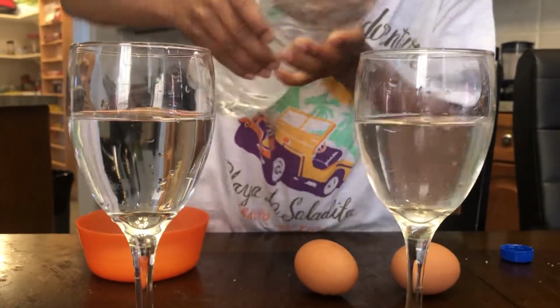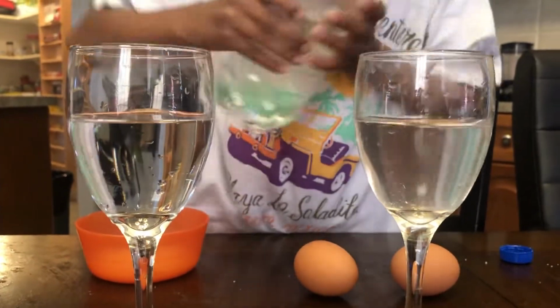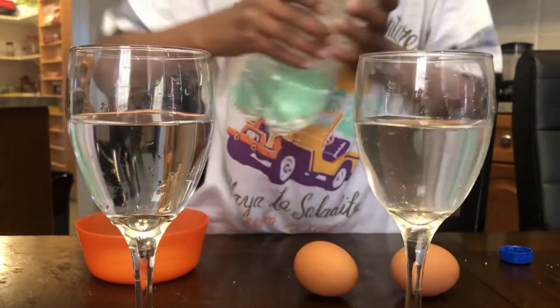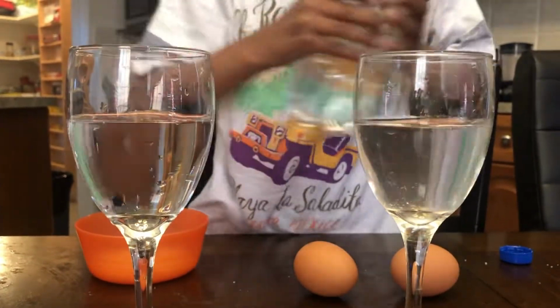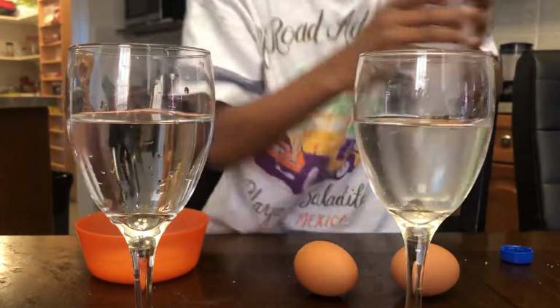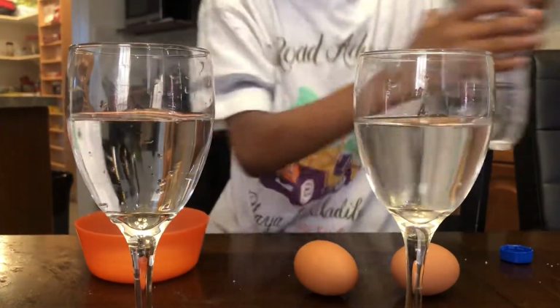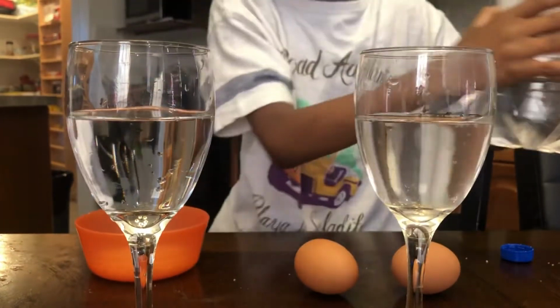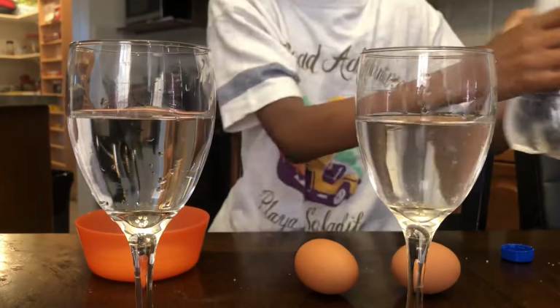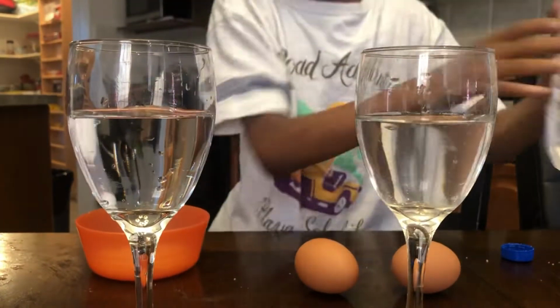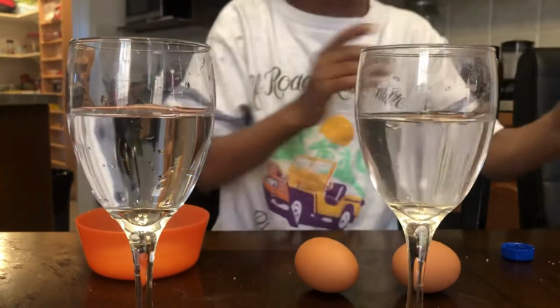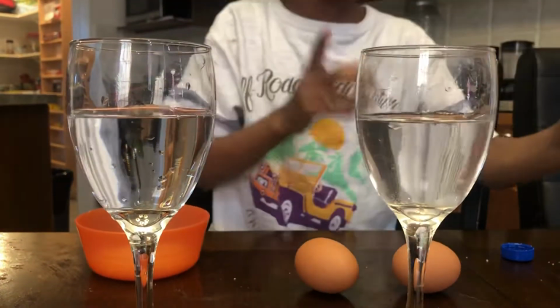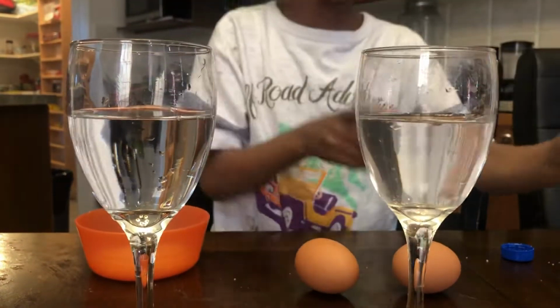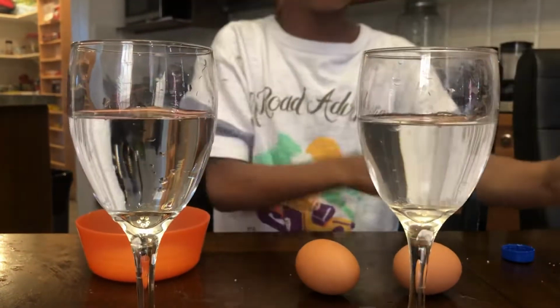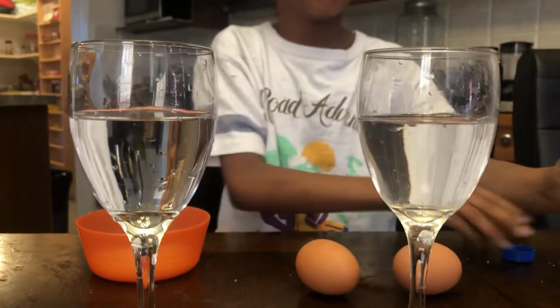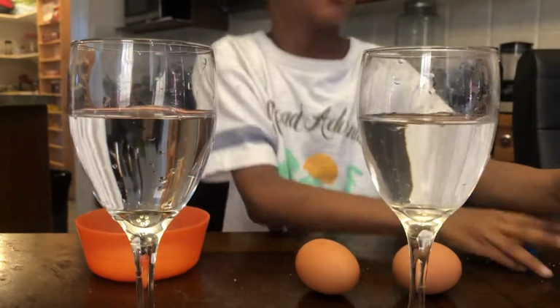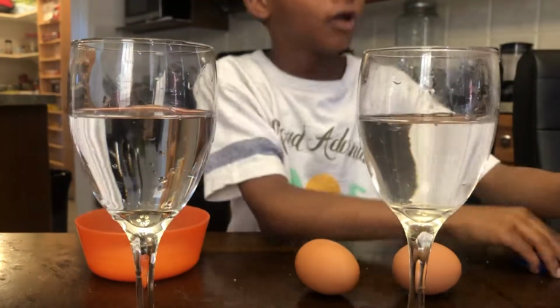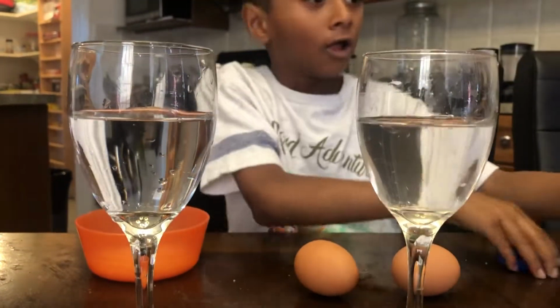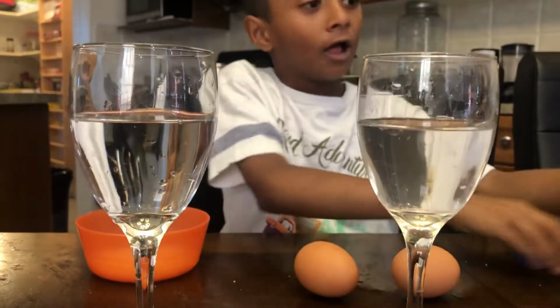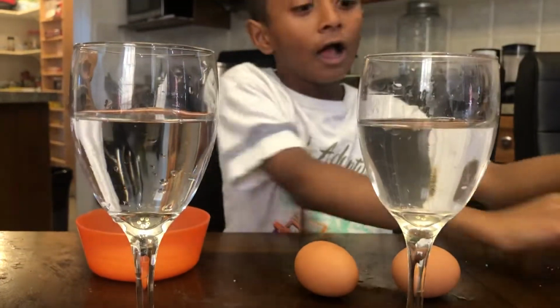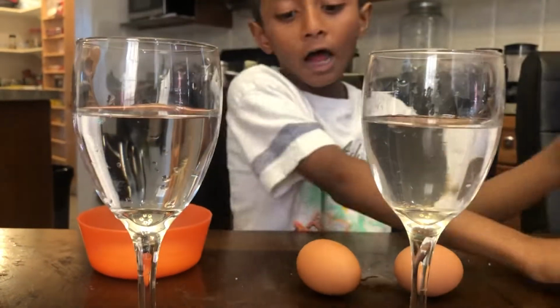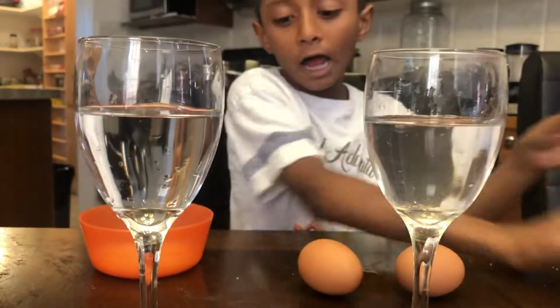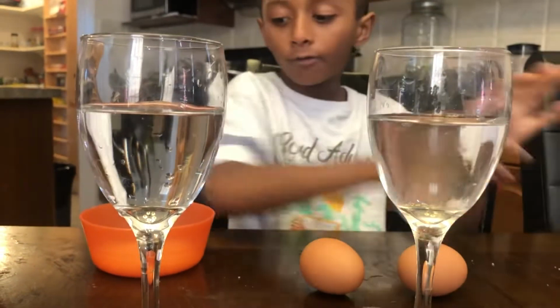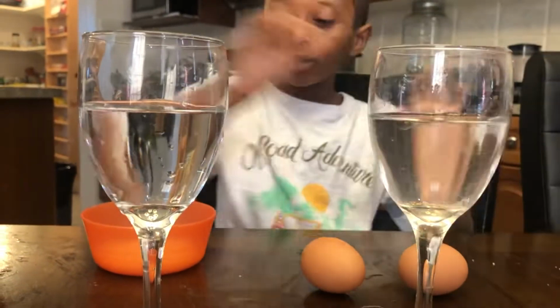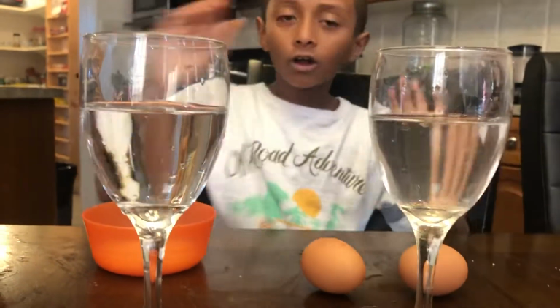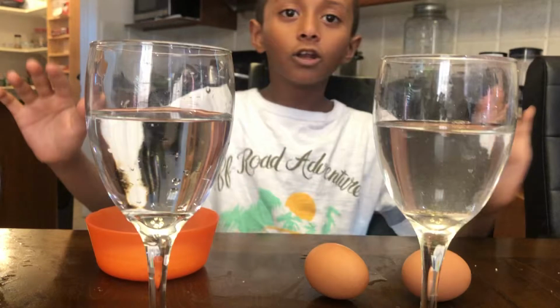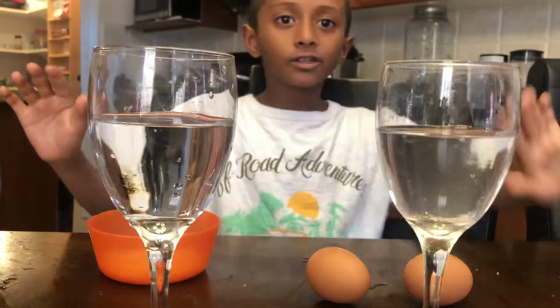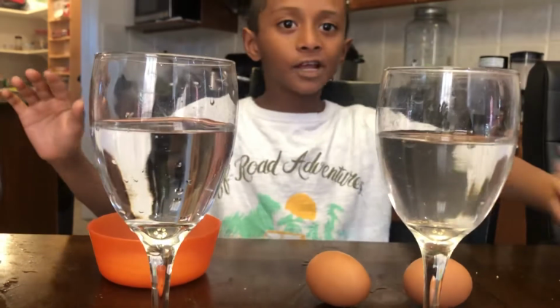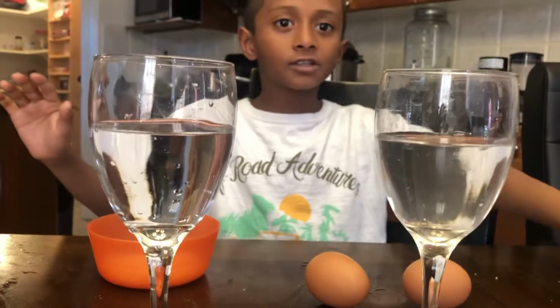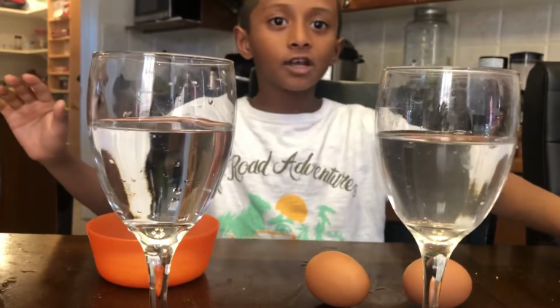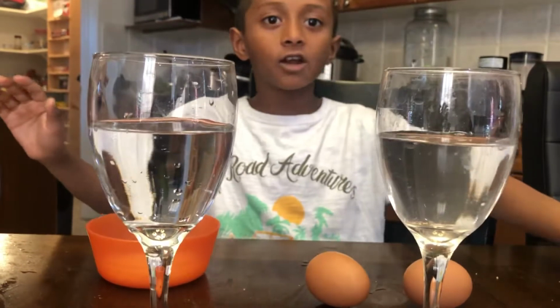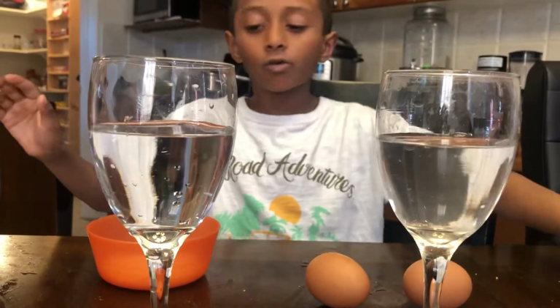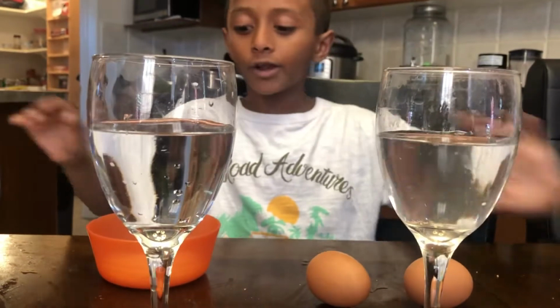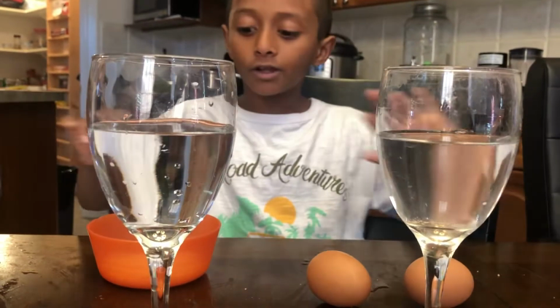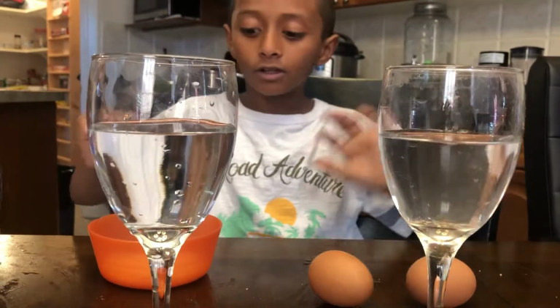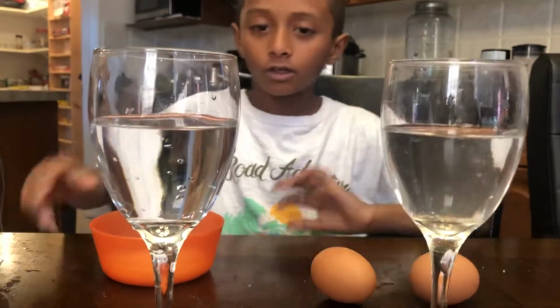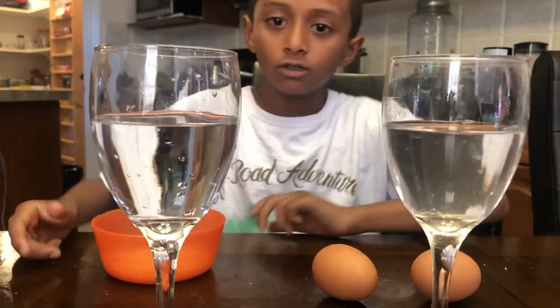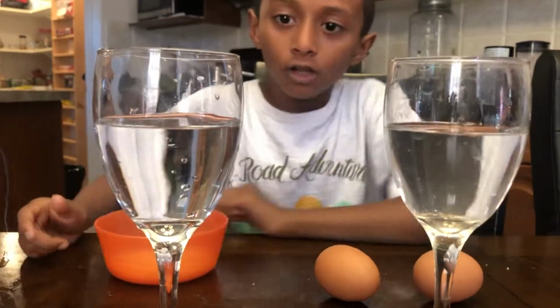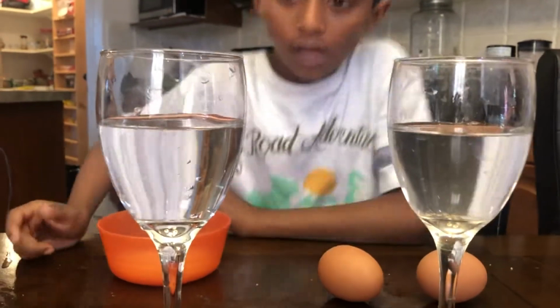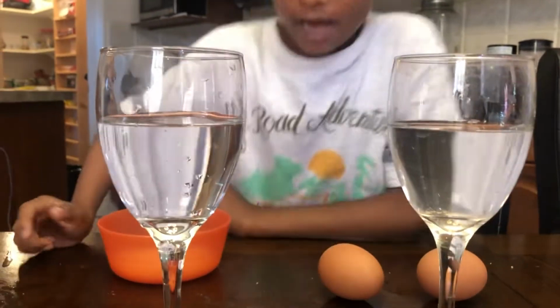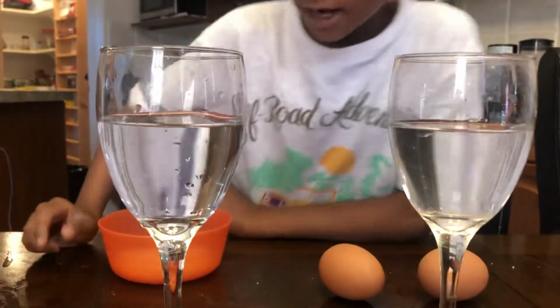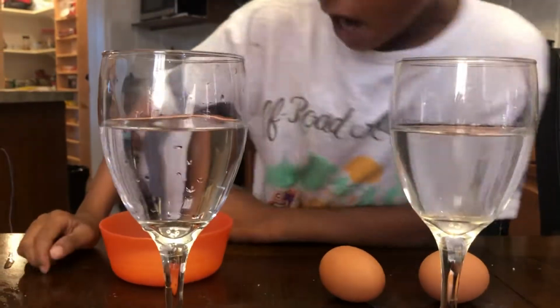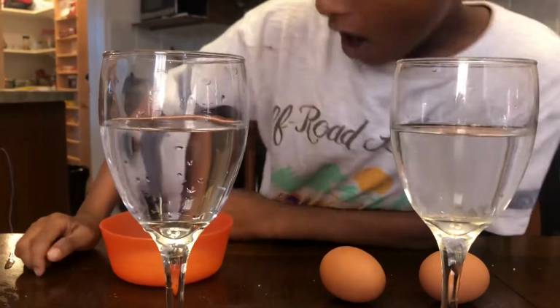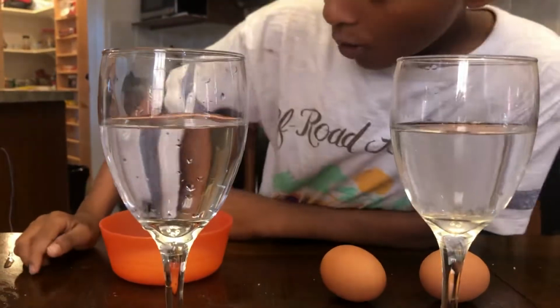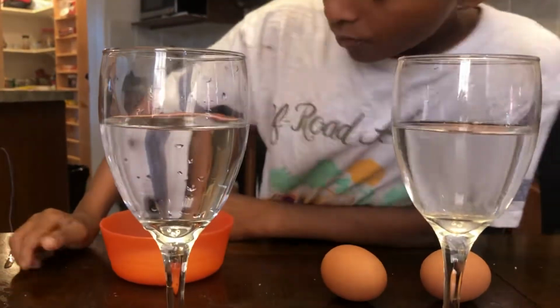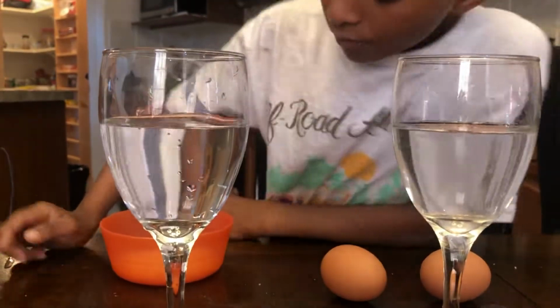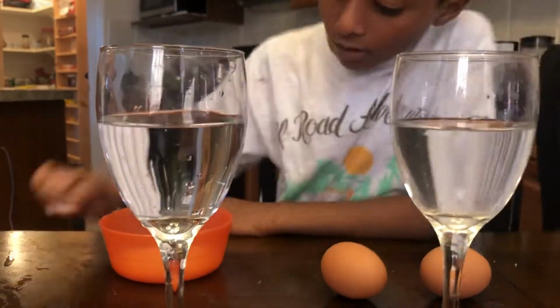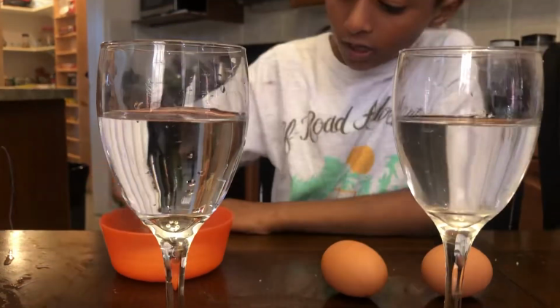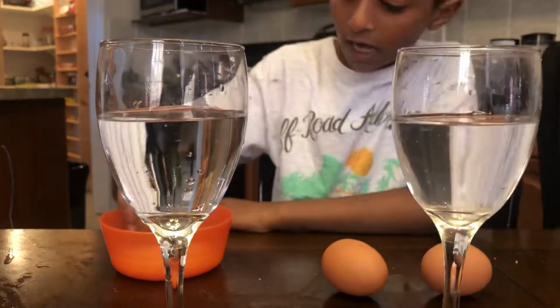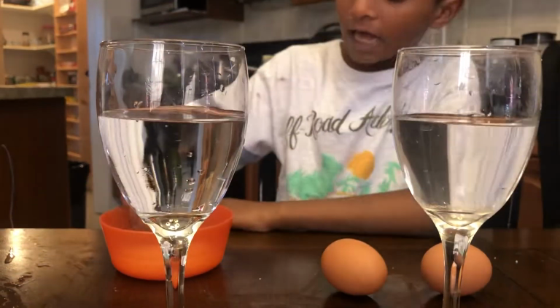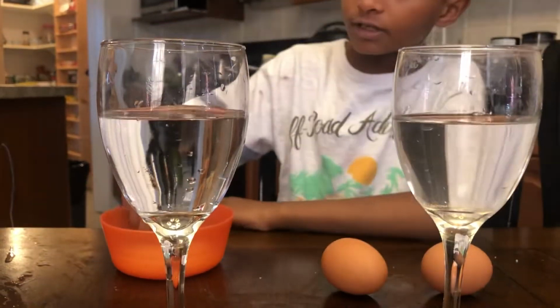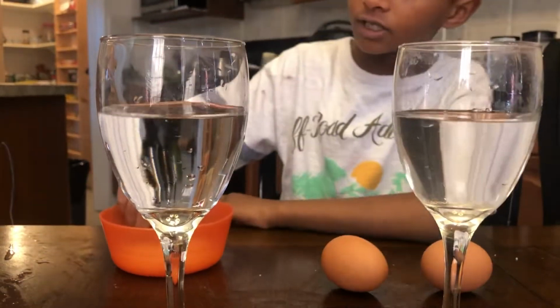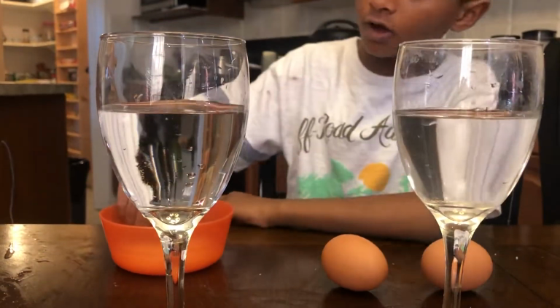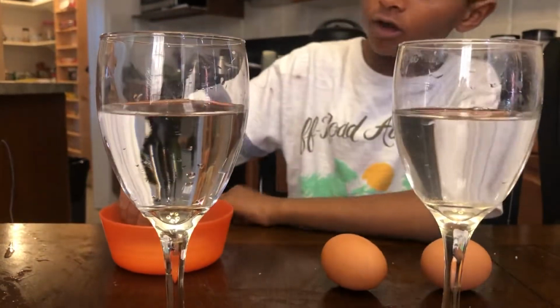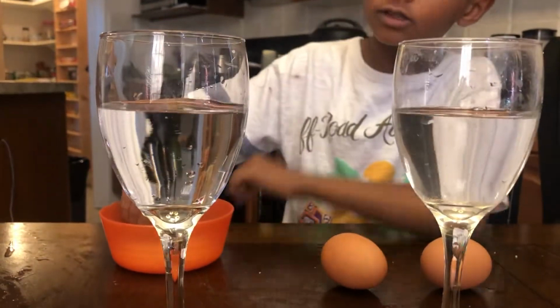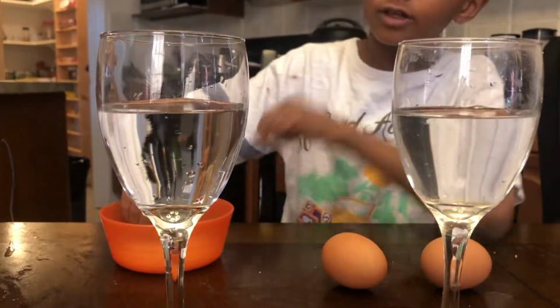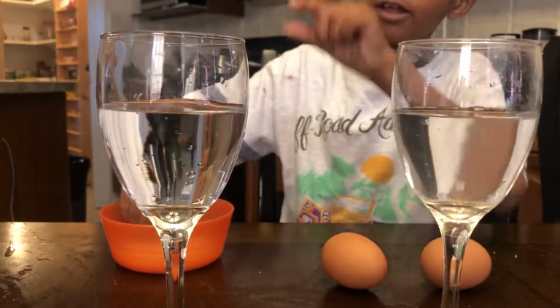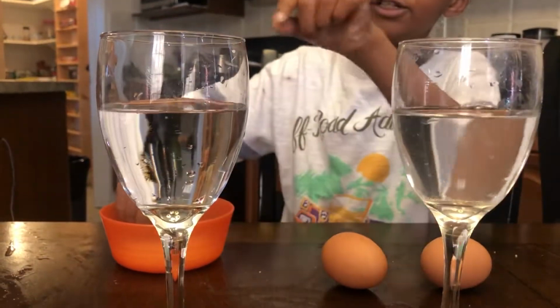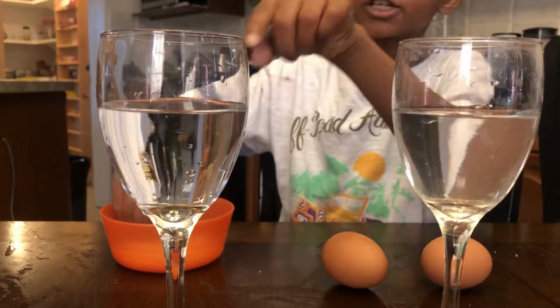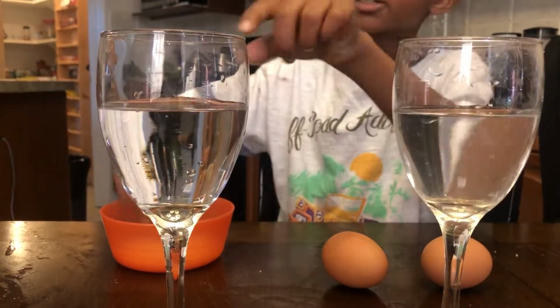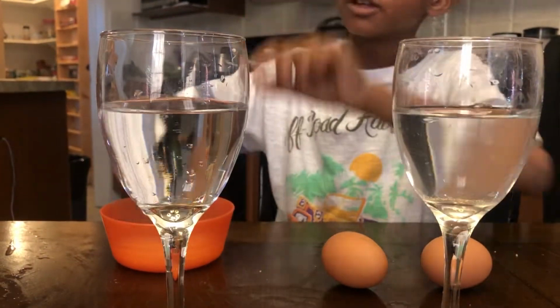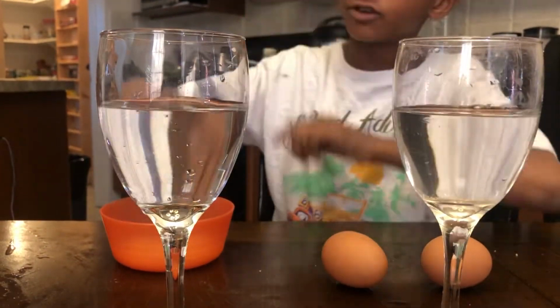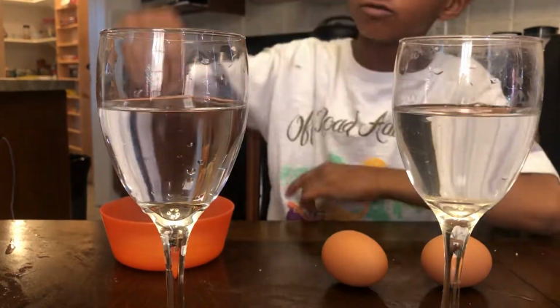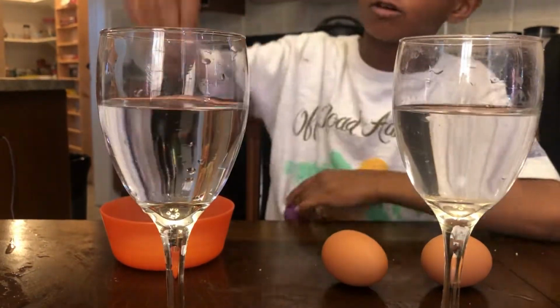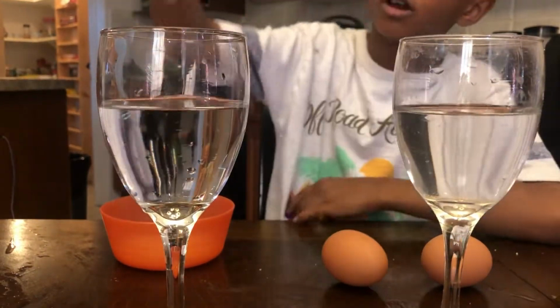Now we're gonna take that away a little, and now we're gonna add salt in just this one.